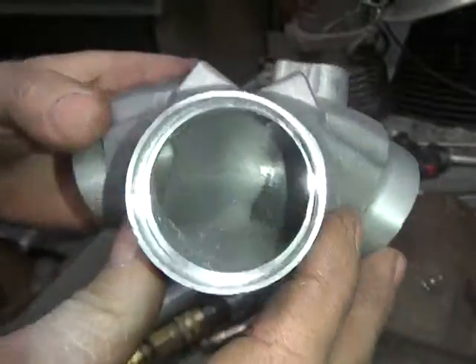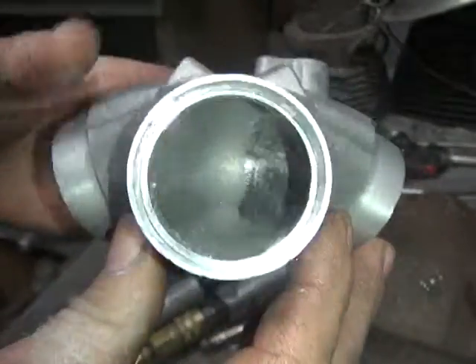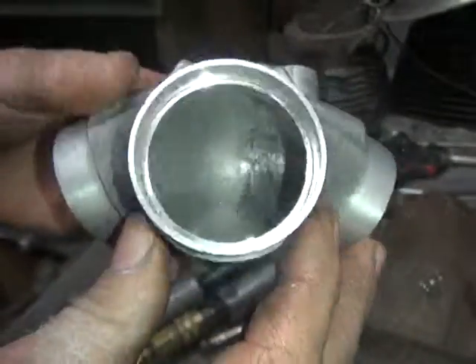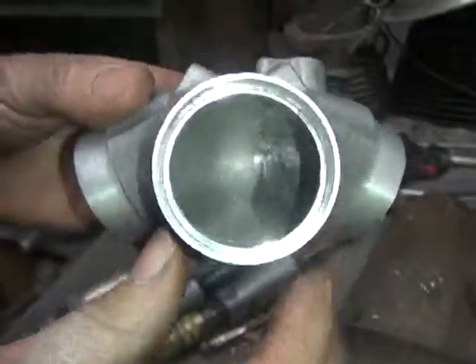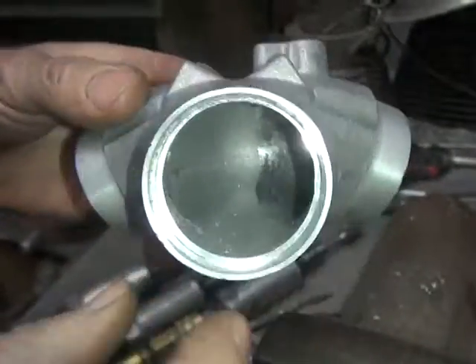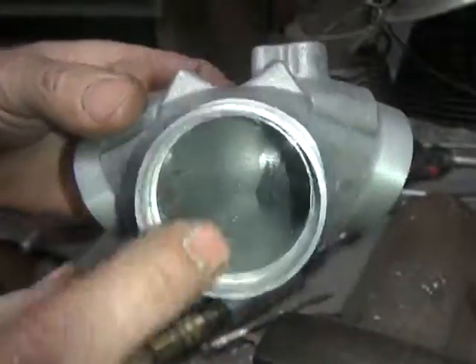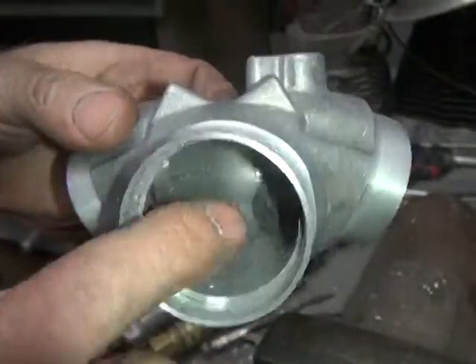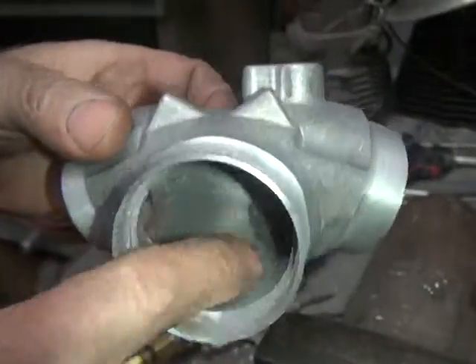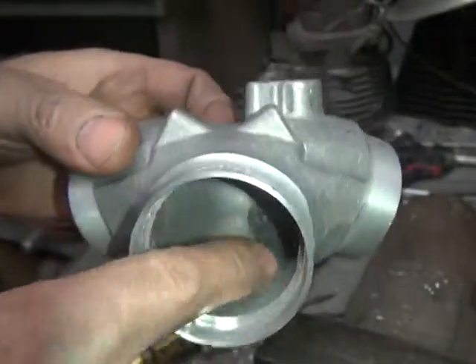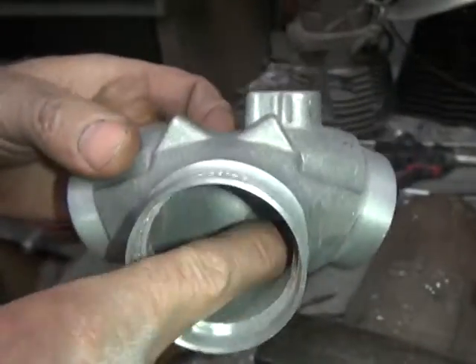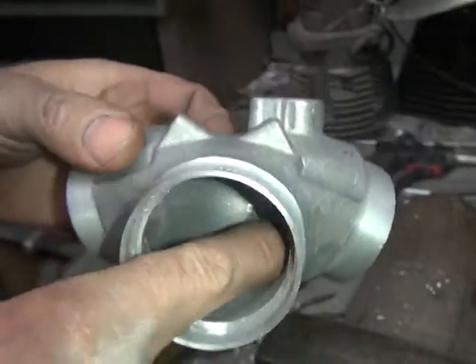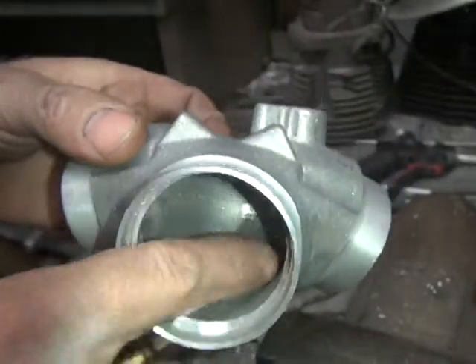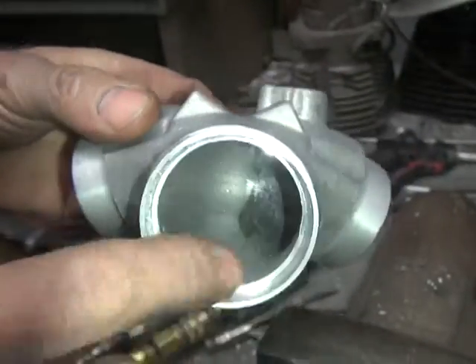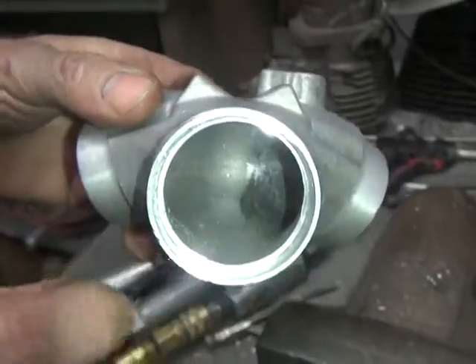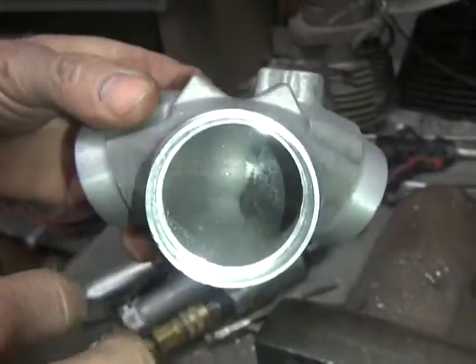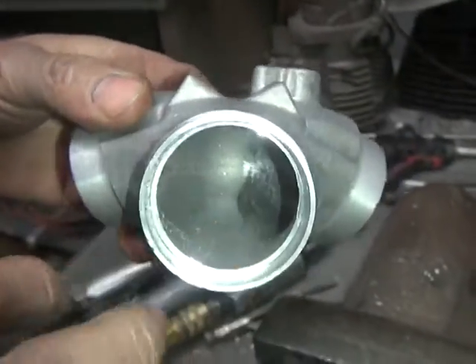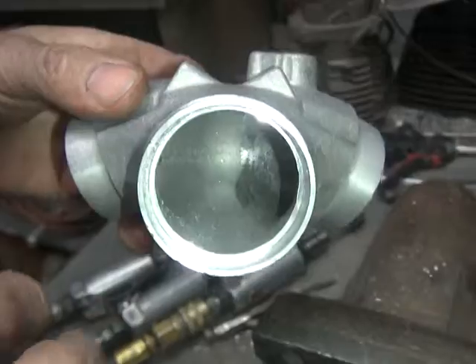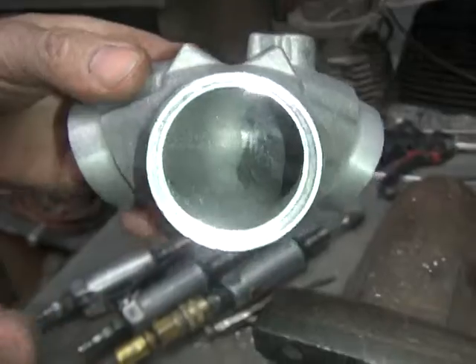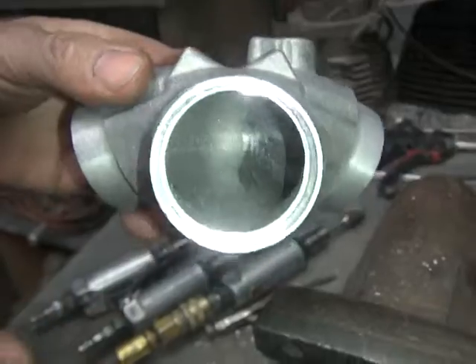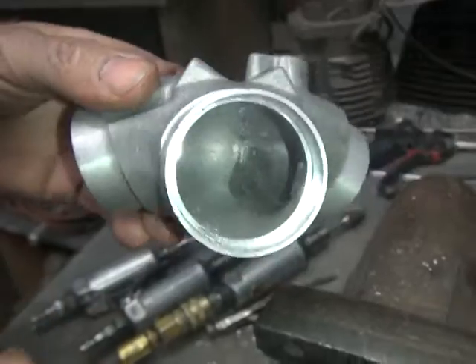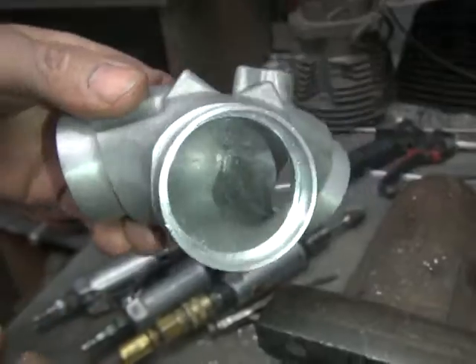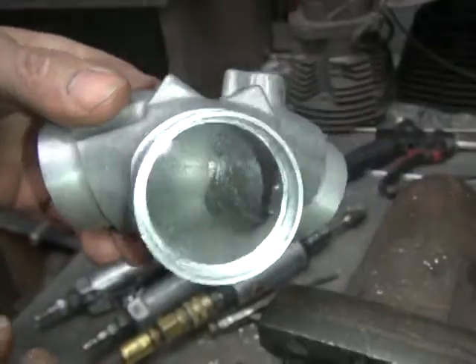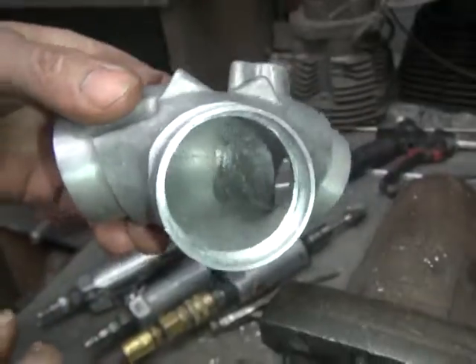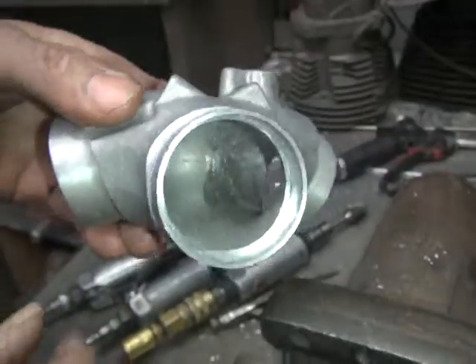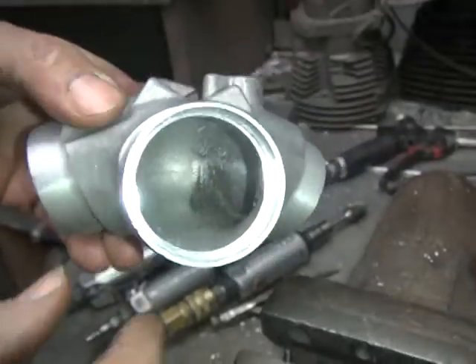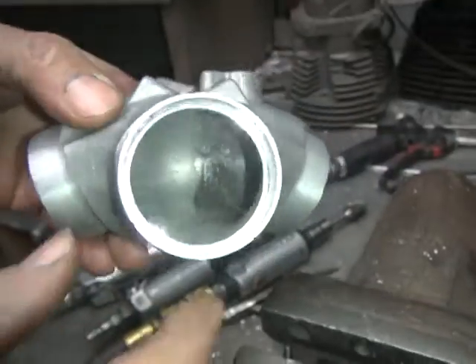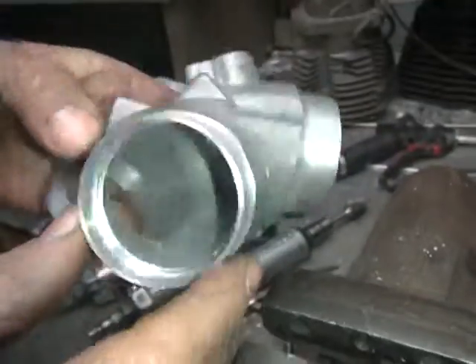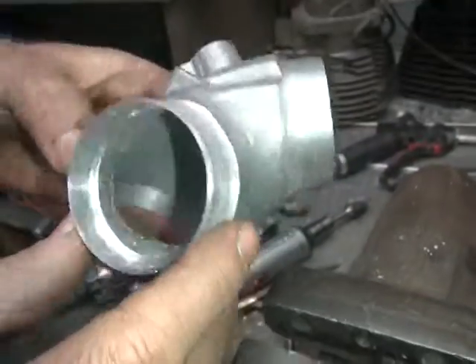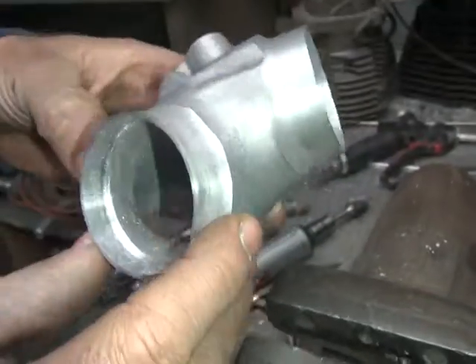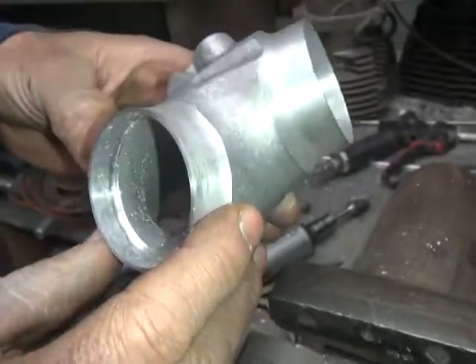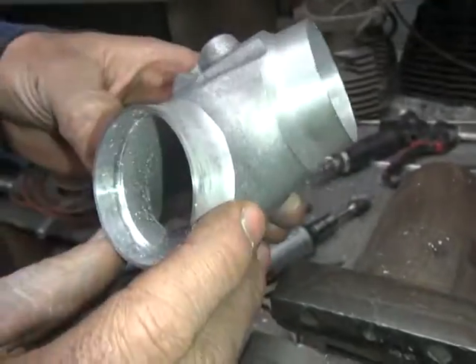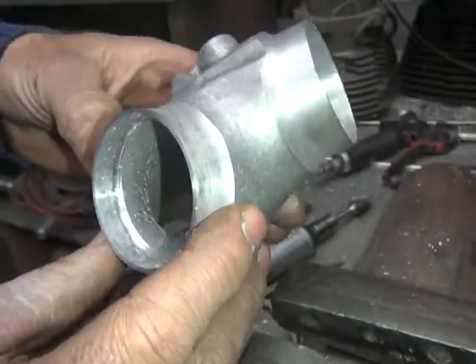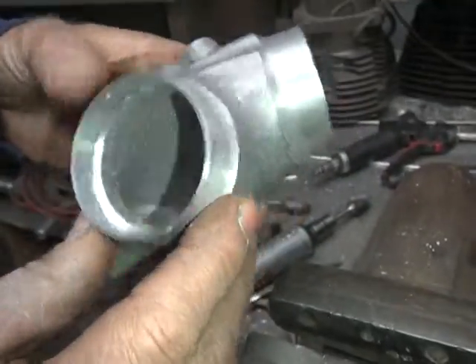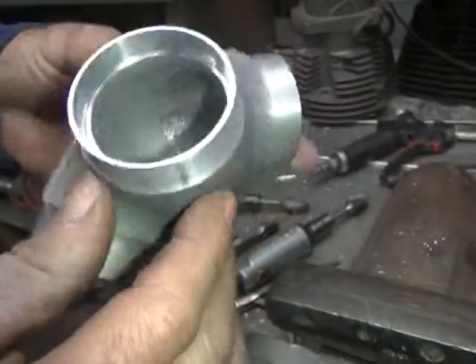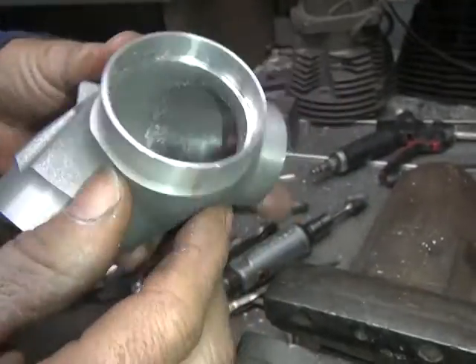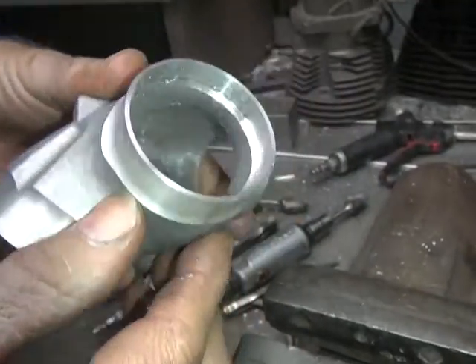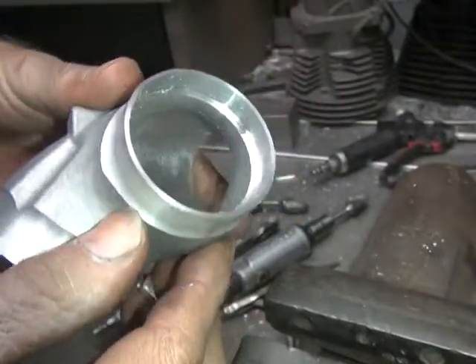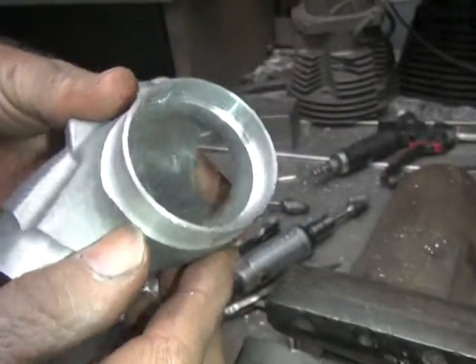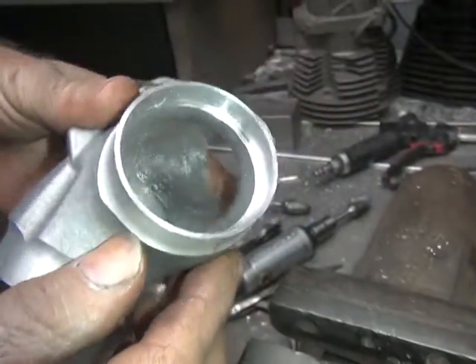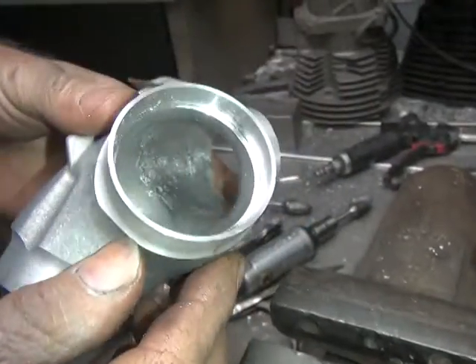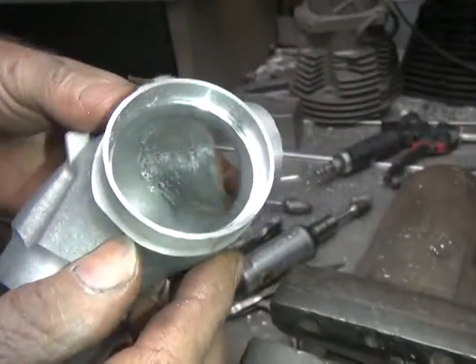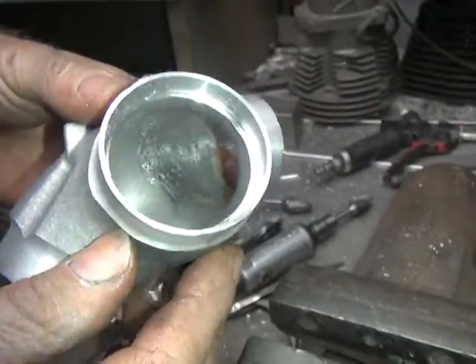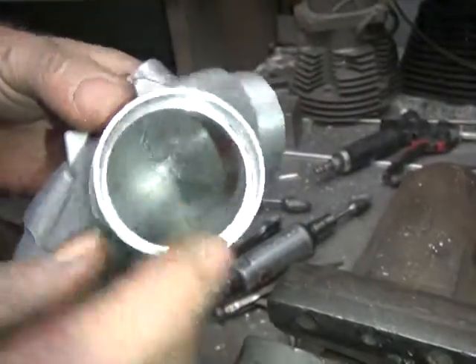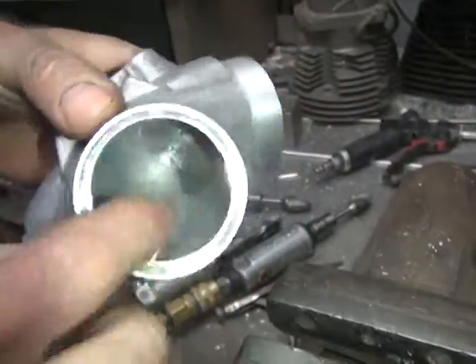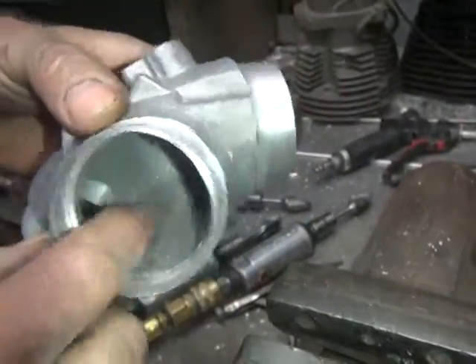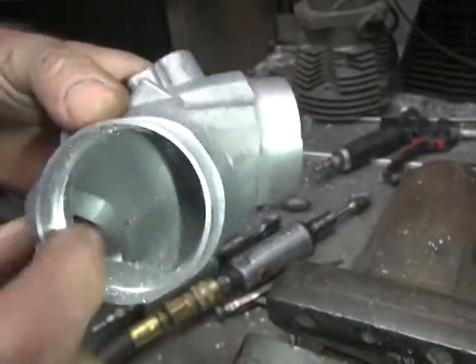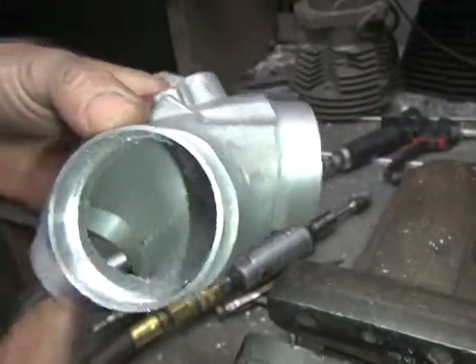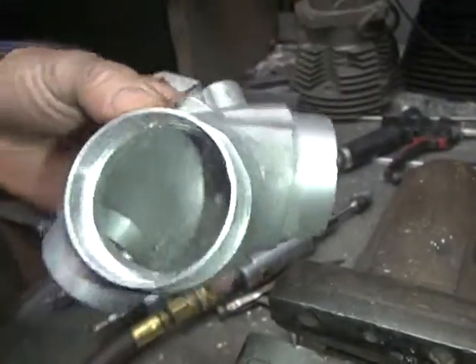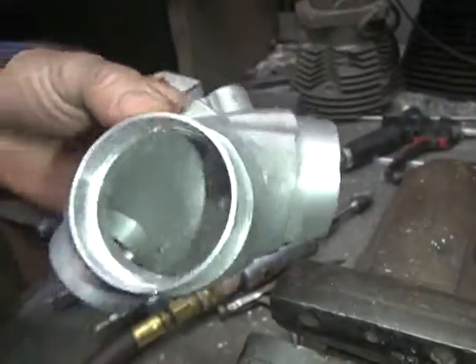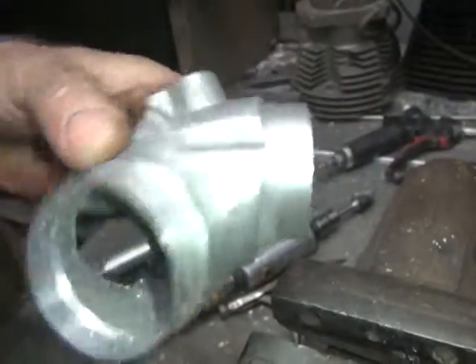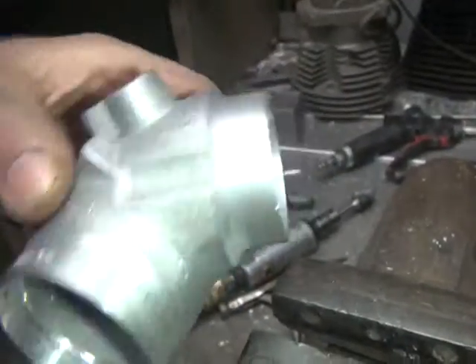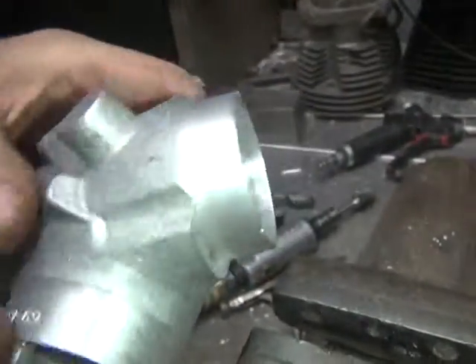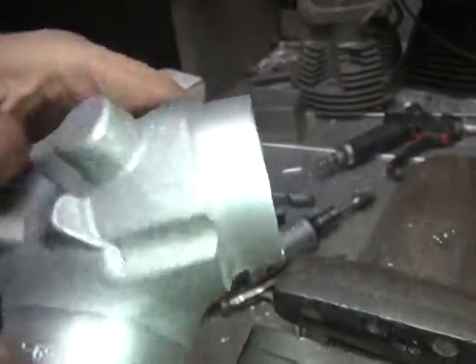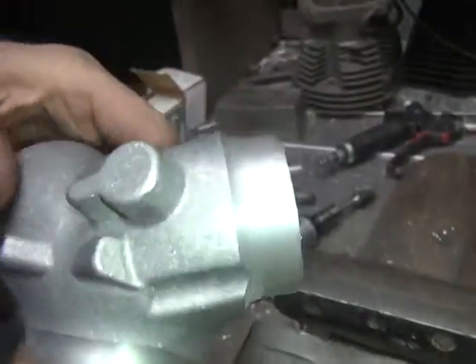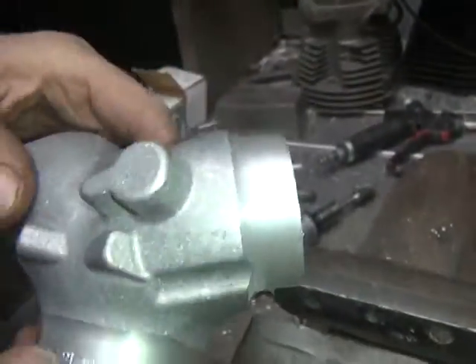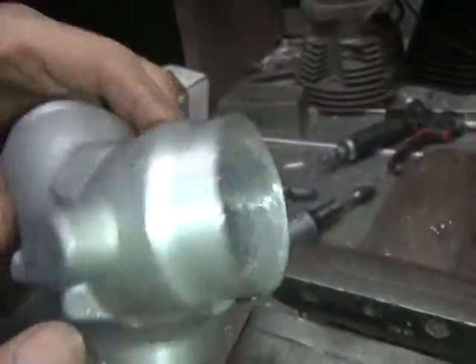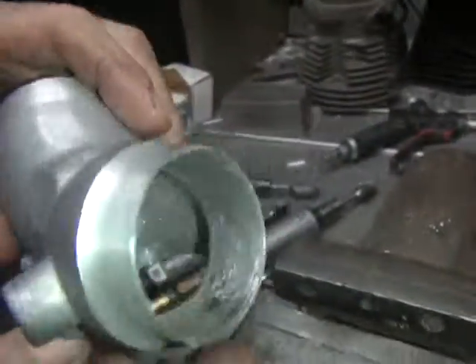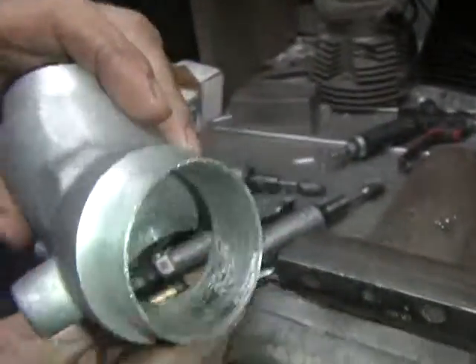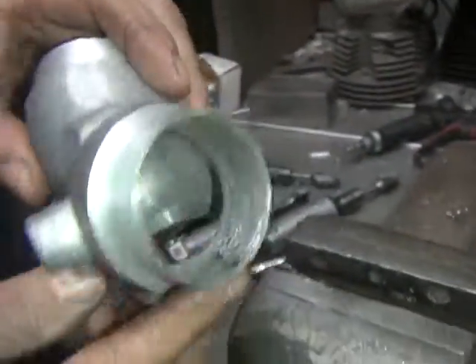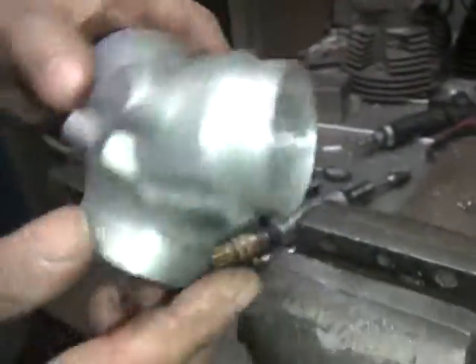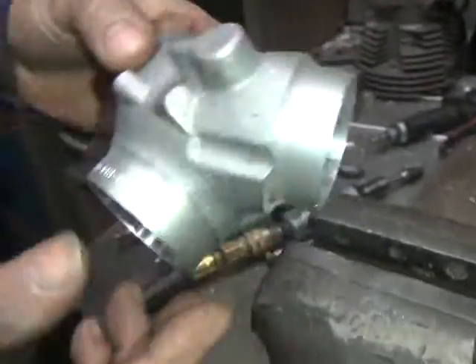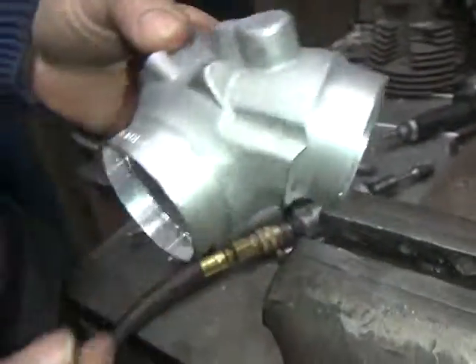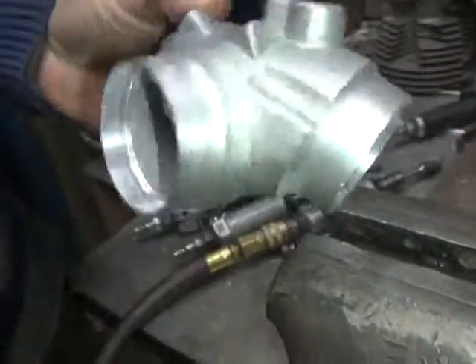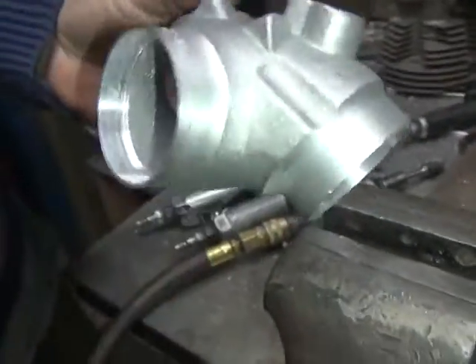I got to come in here and smooth it a little bit on this side also — going to blend it. We'll keep working on this a little bit more.